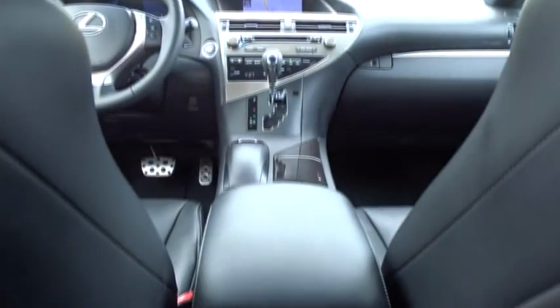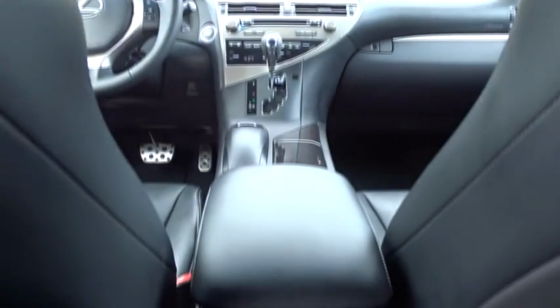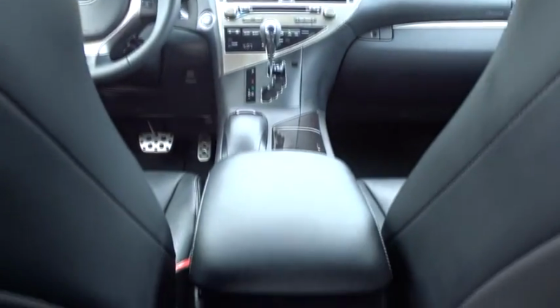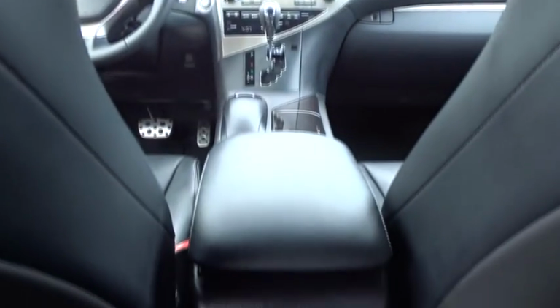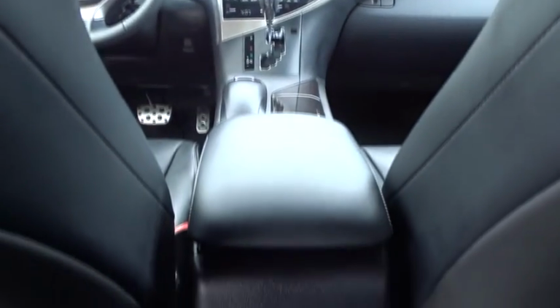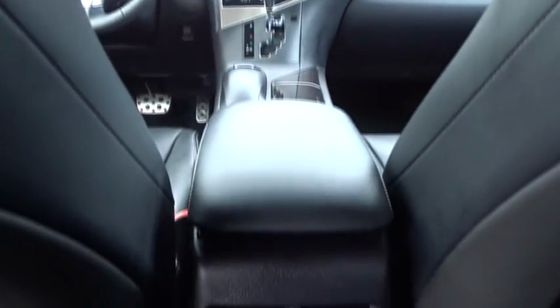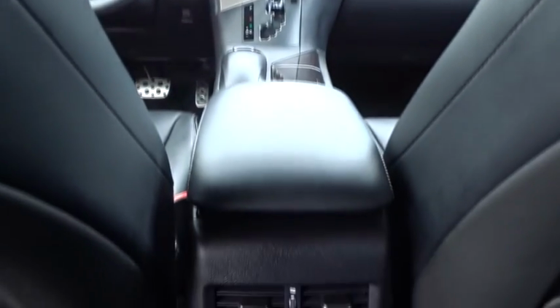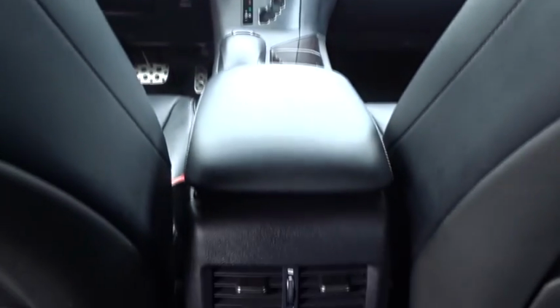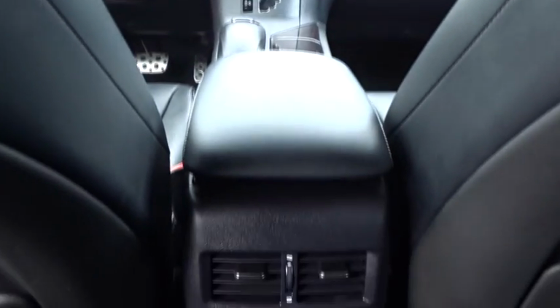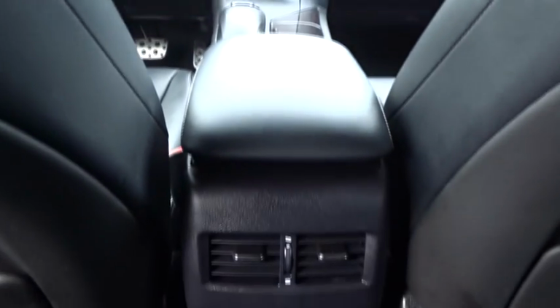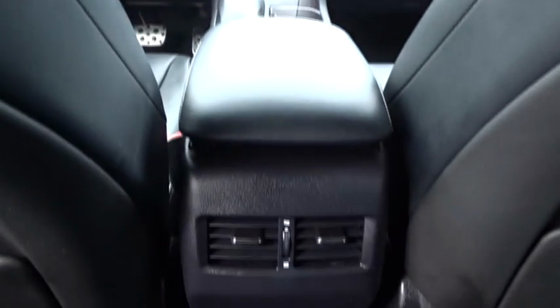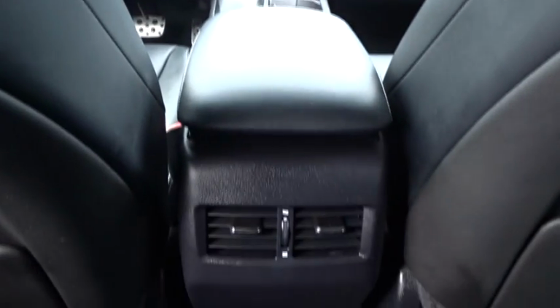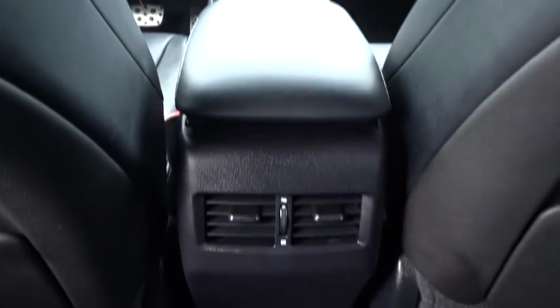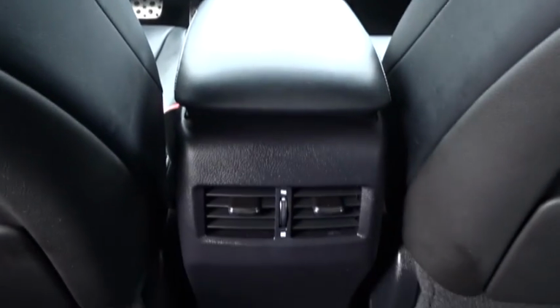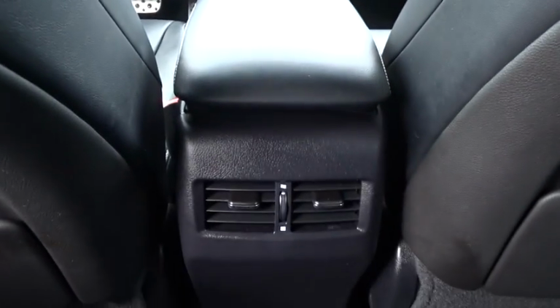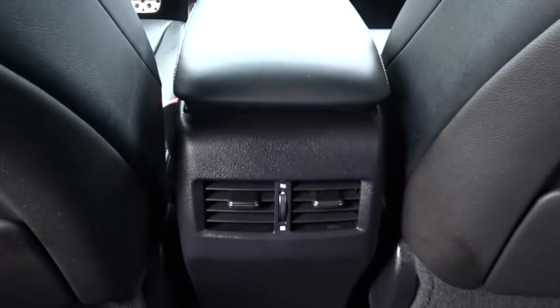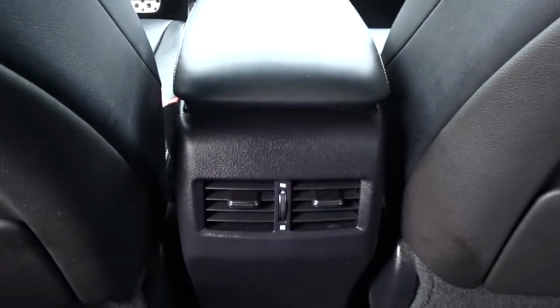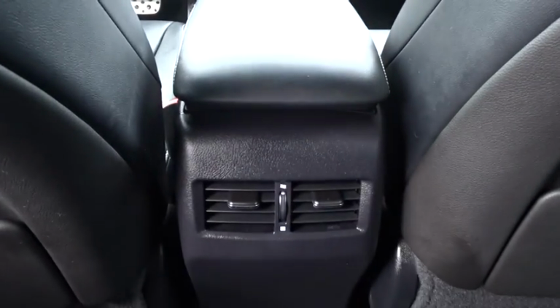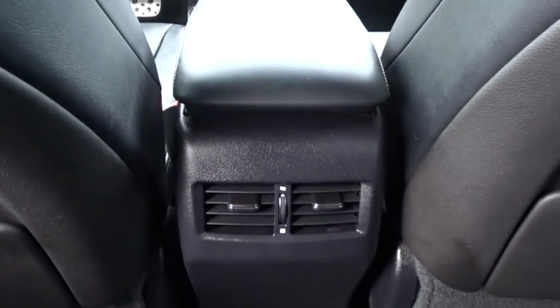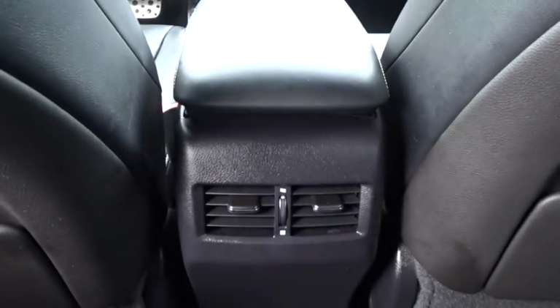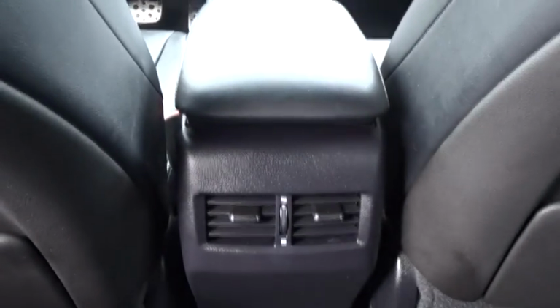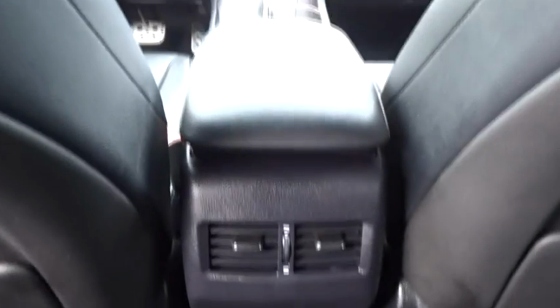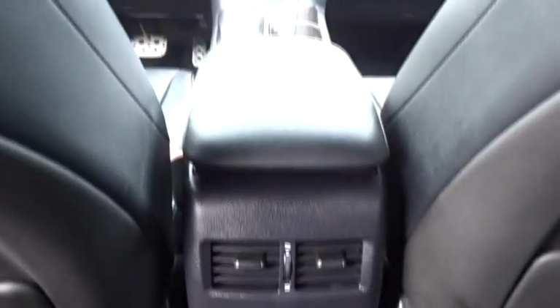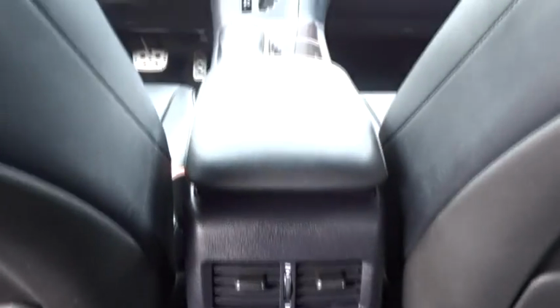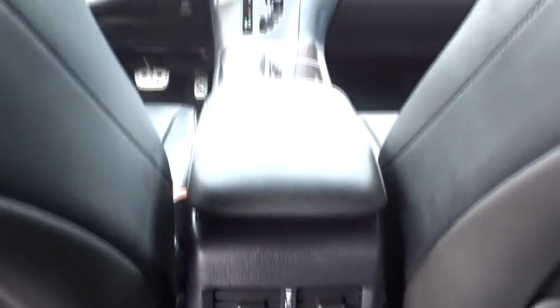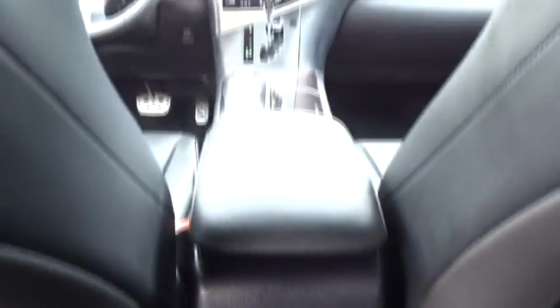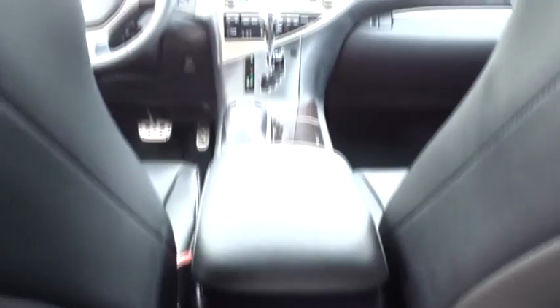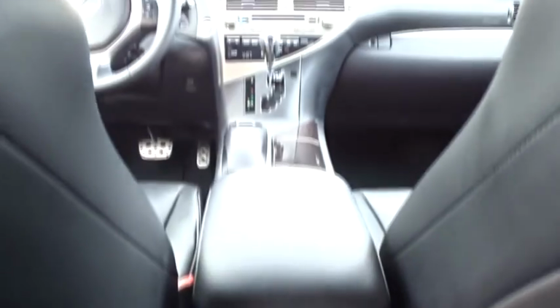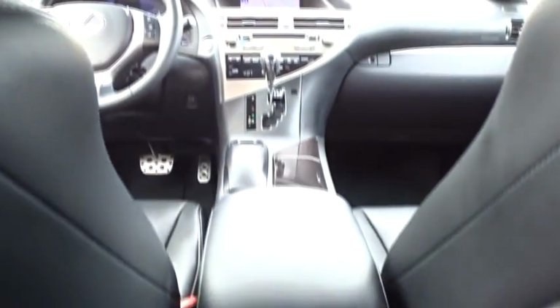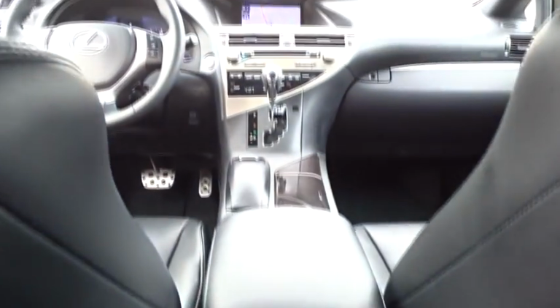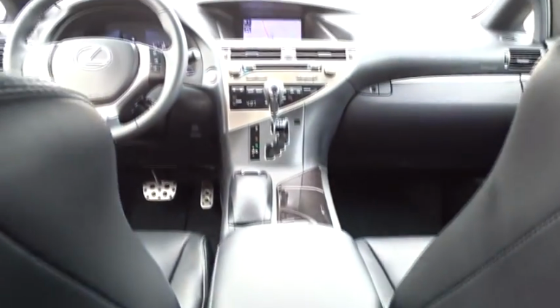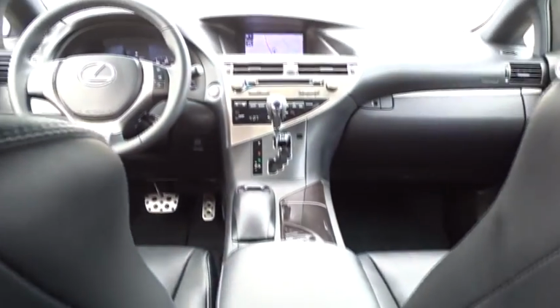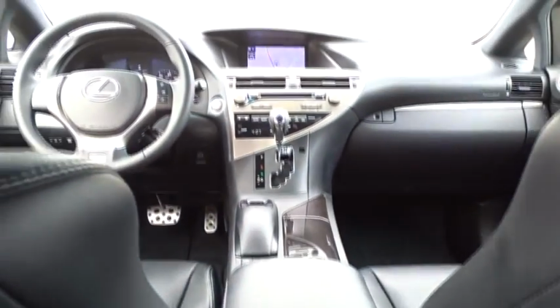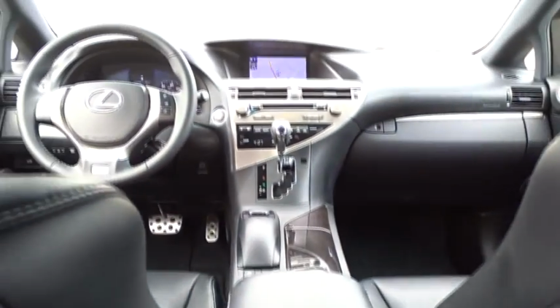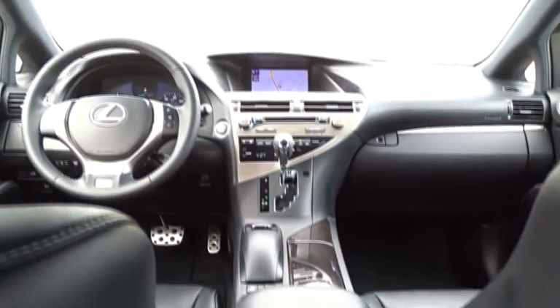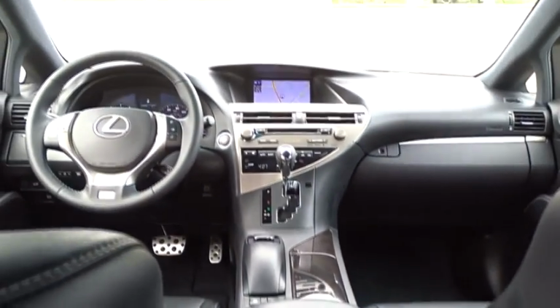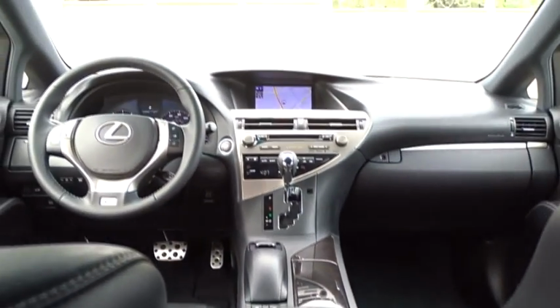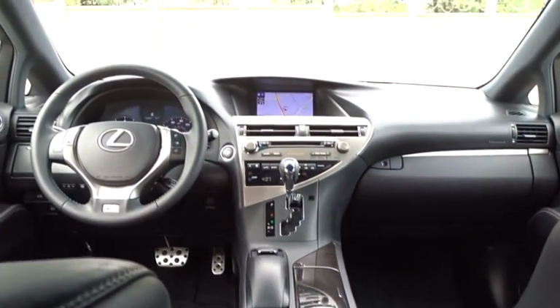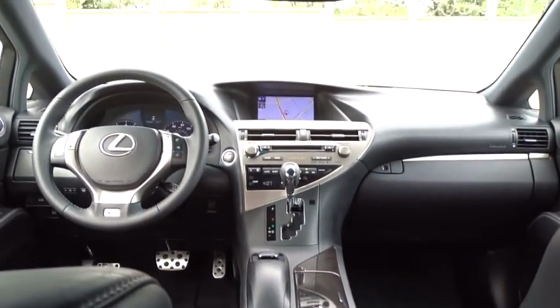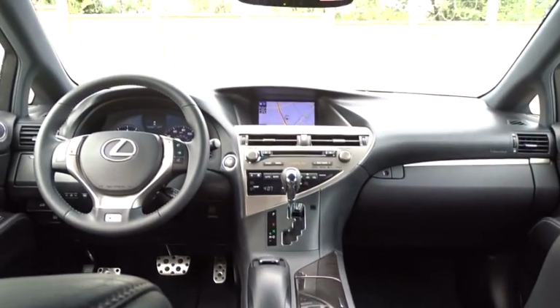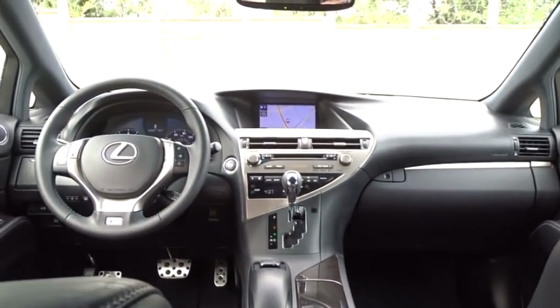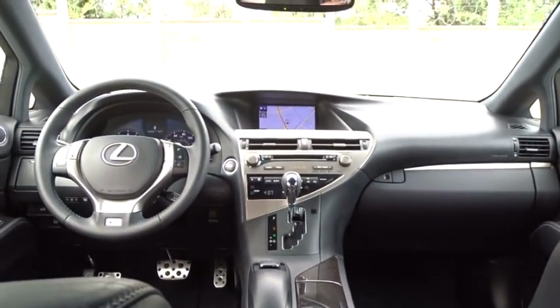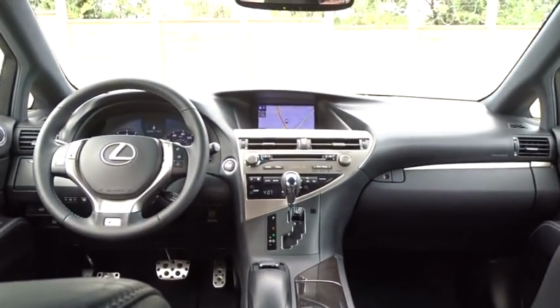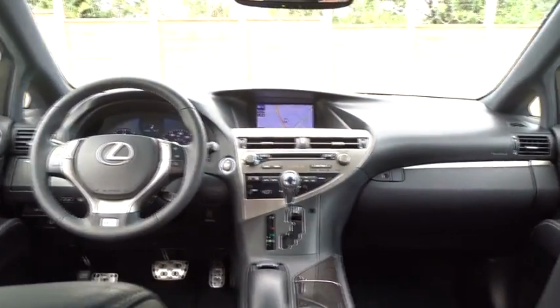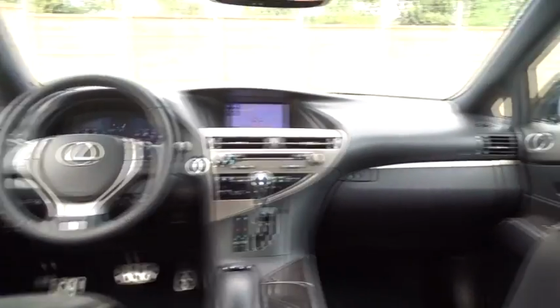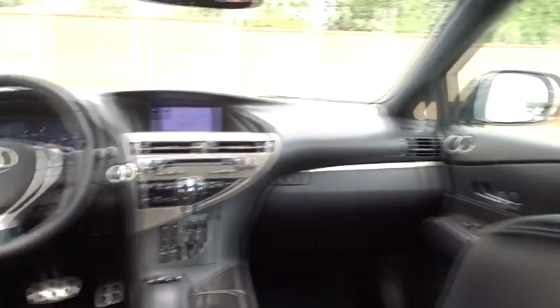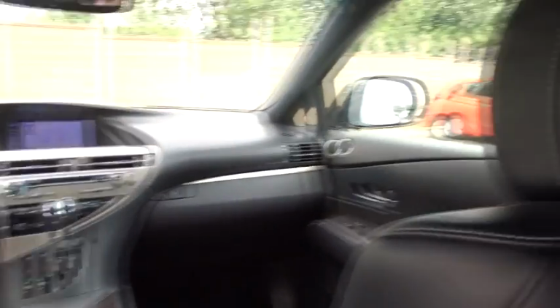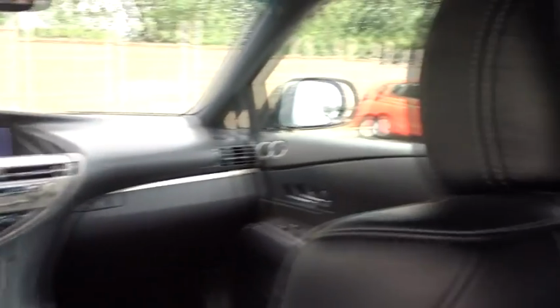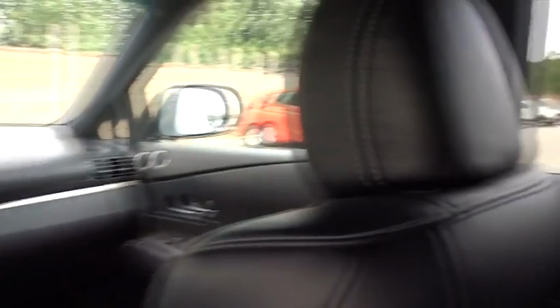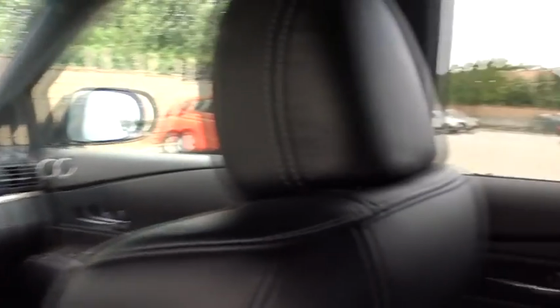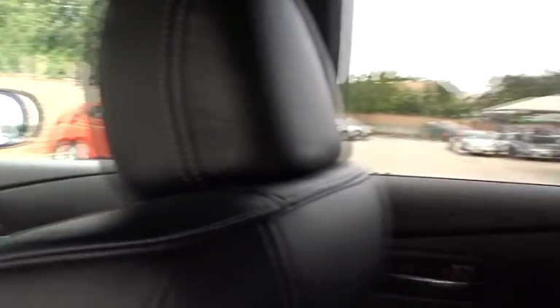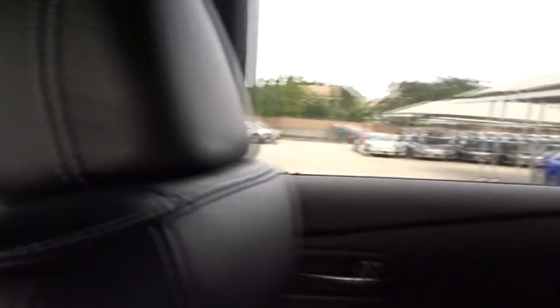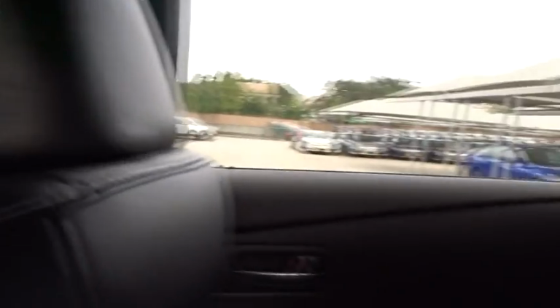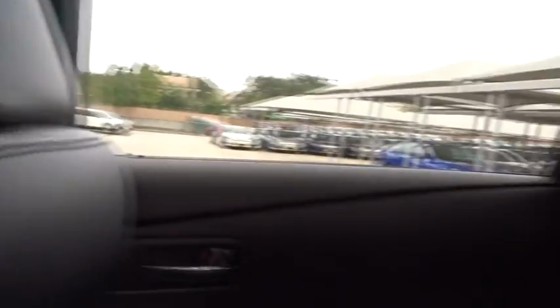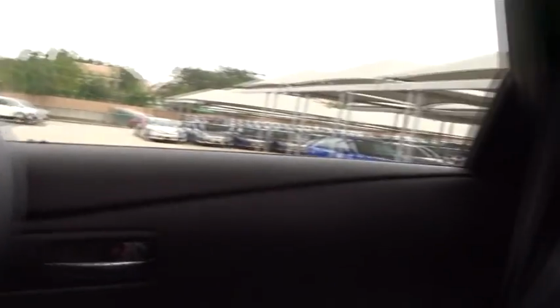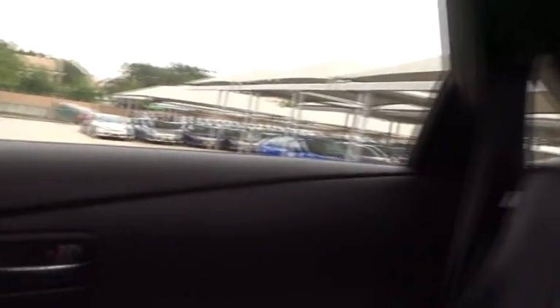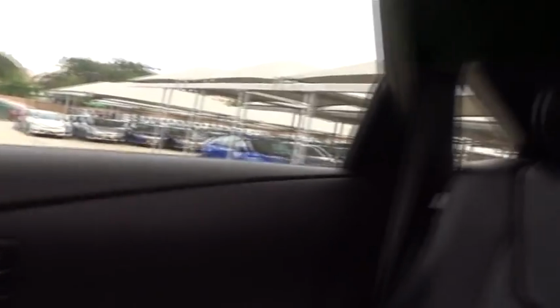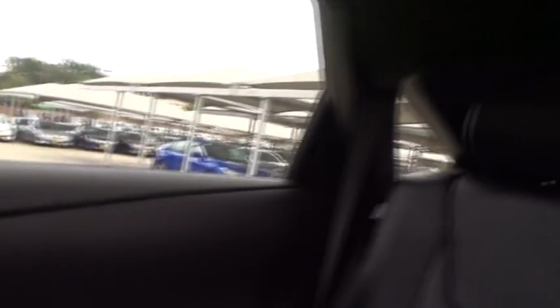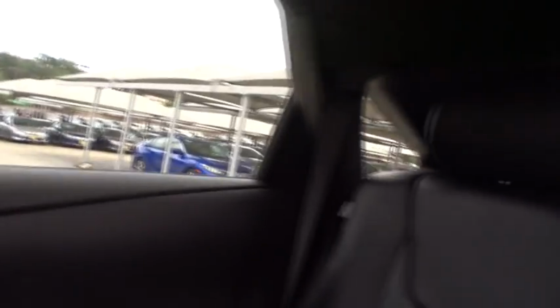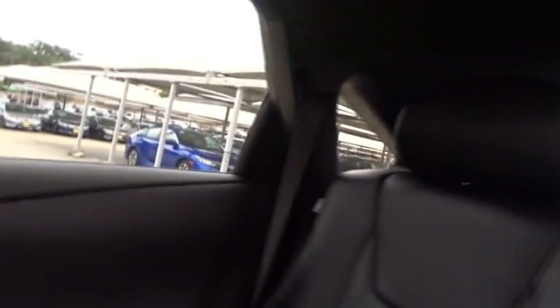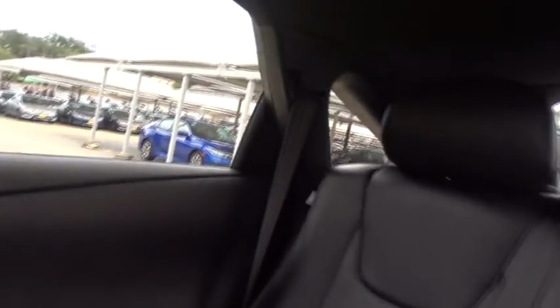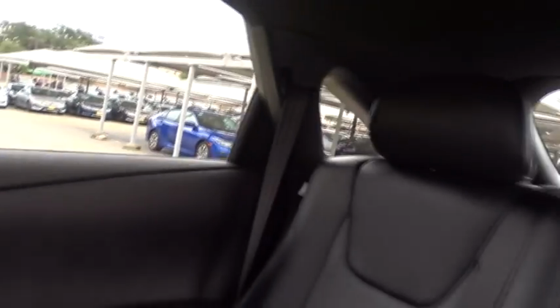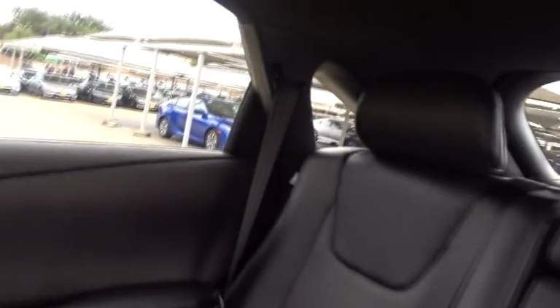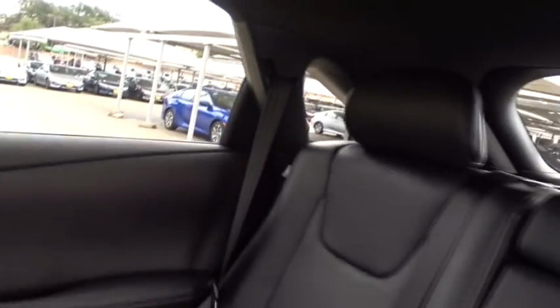CD changer, power passenger seat, leather-wrapped steering wheel, Bluetooth, power steering, adjustable steering wheel.